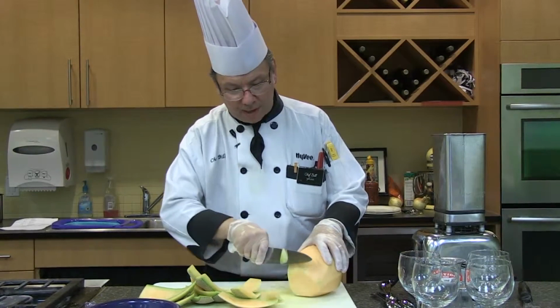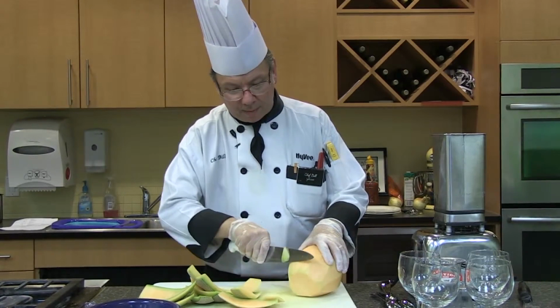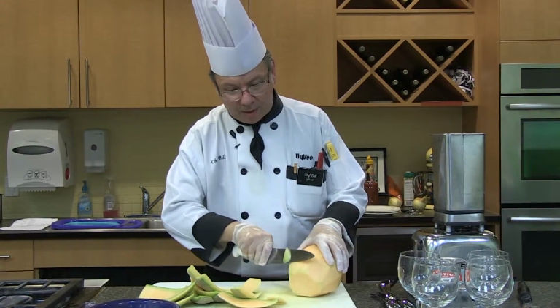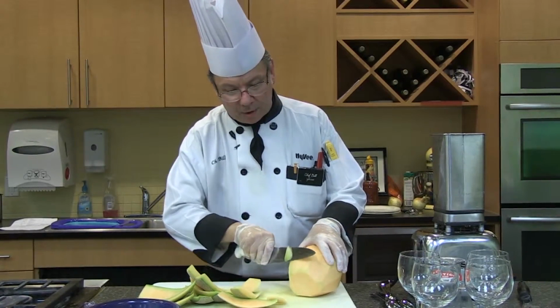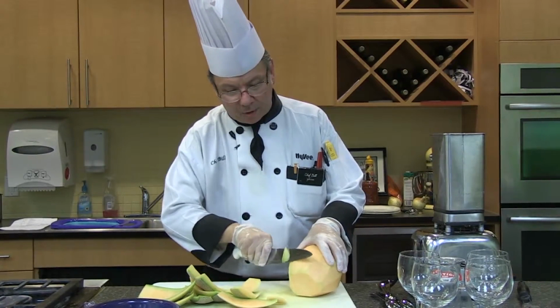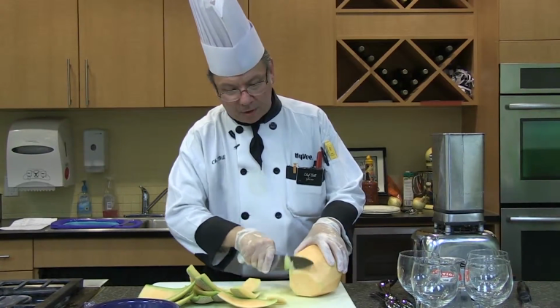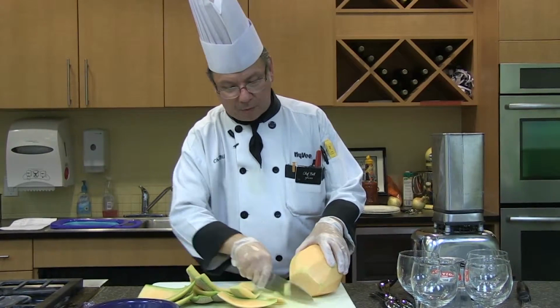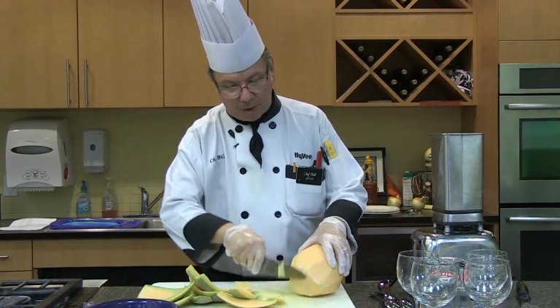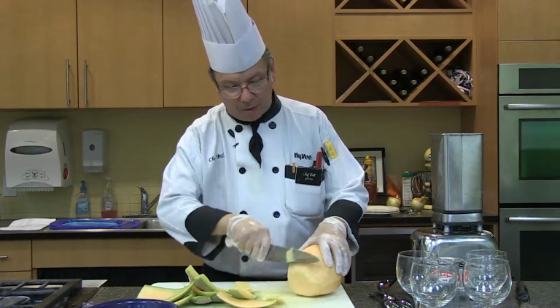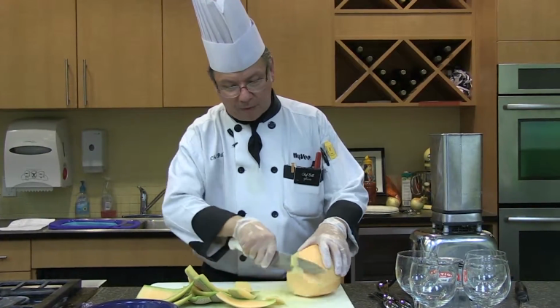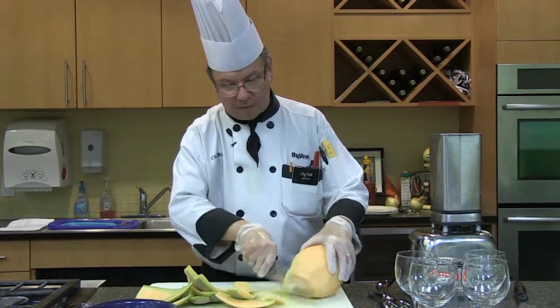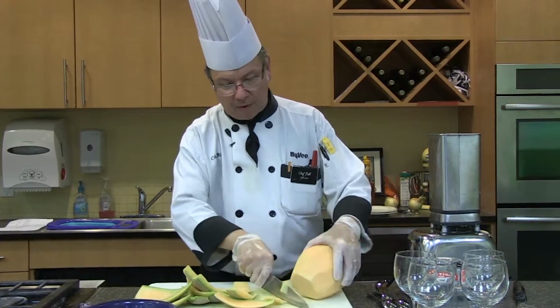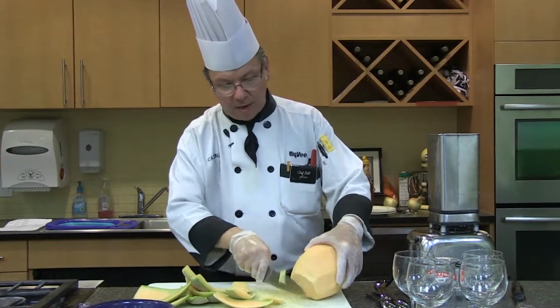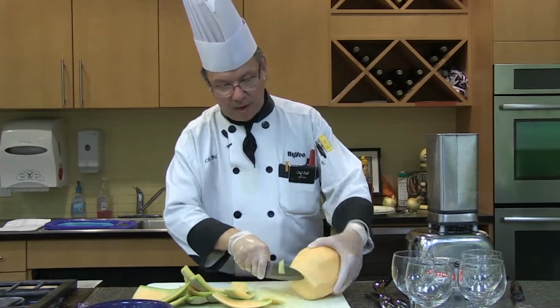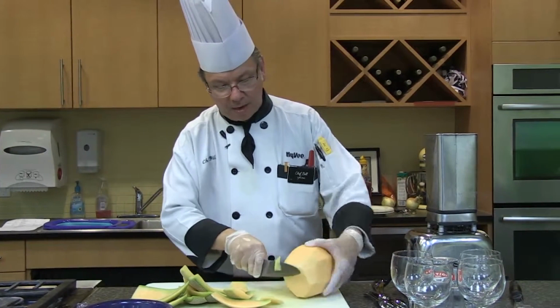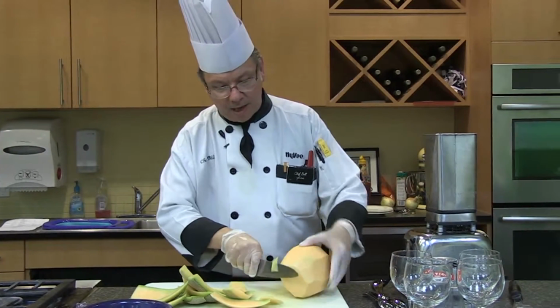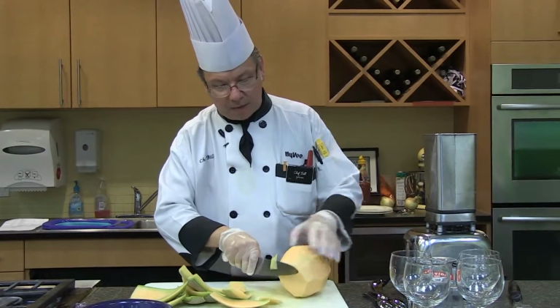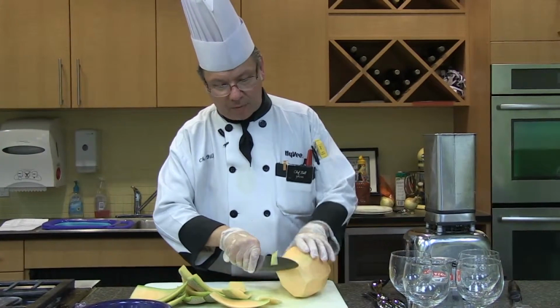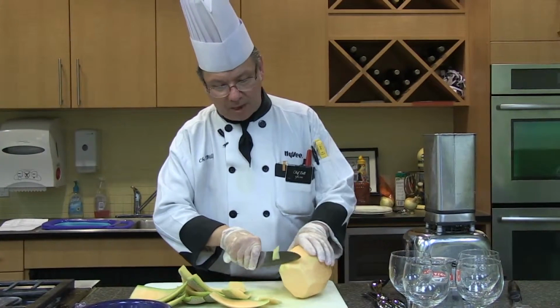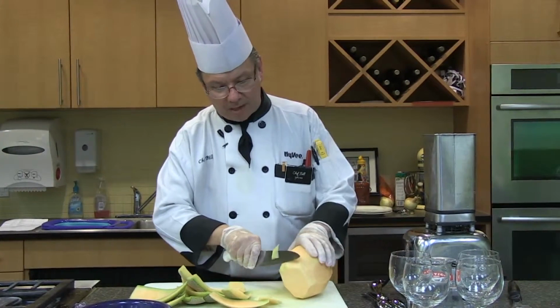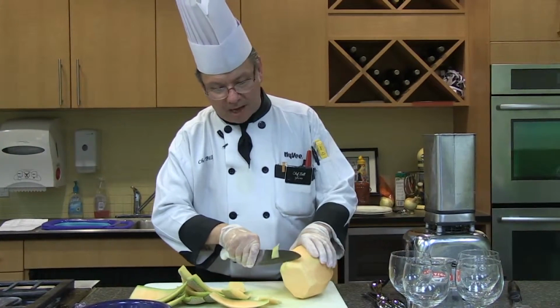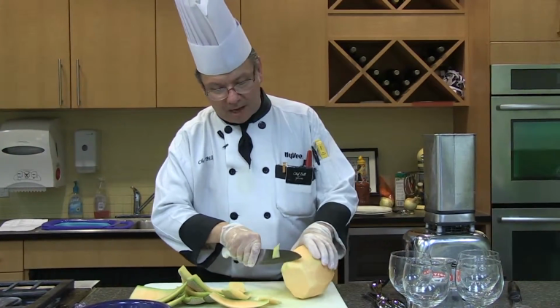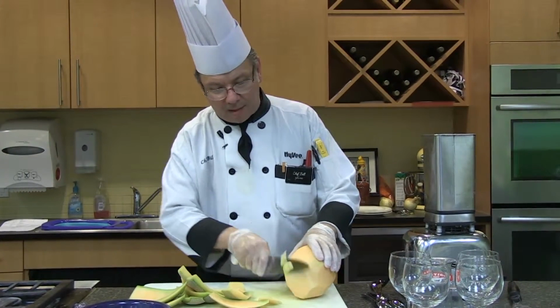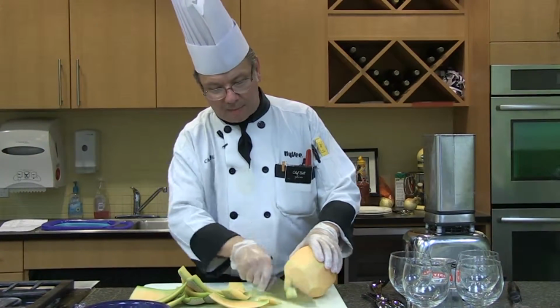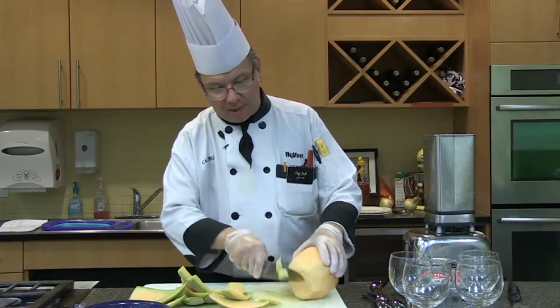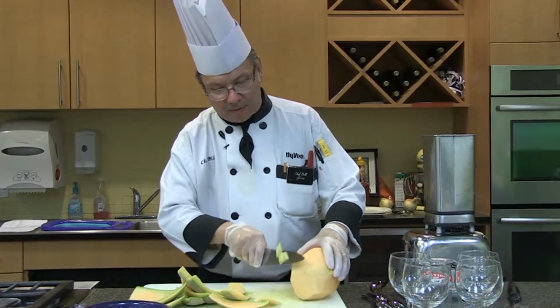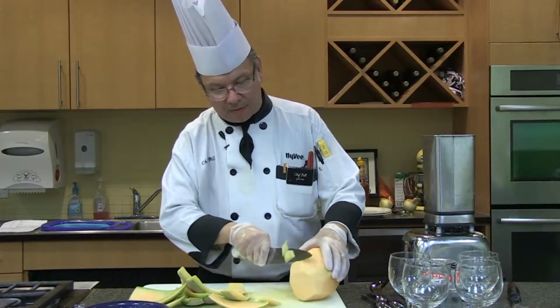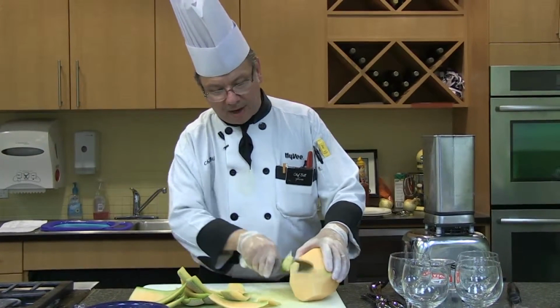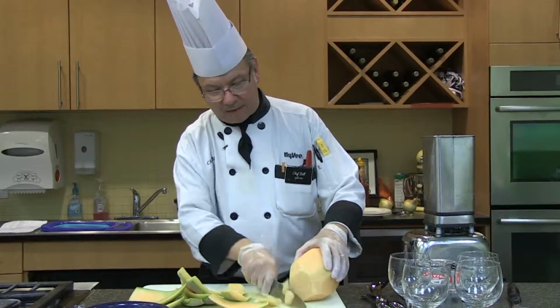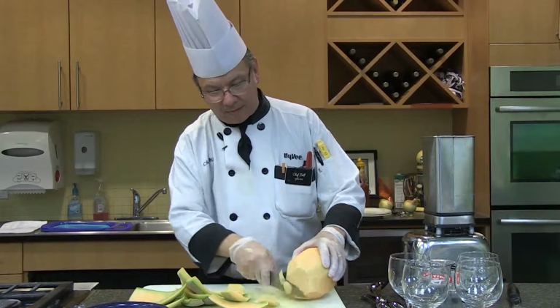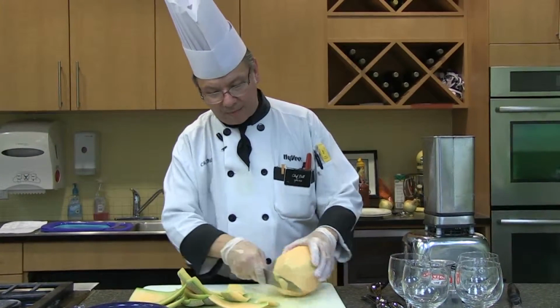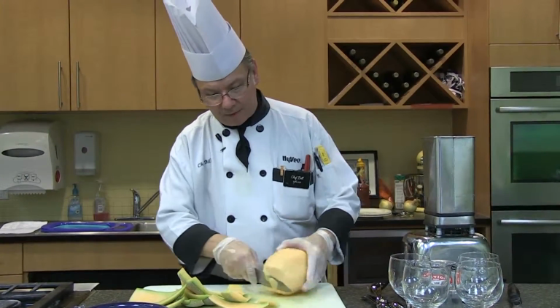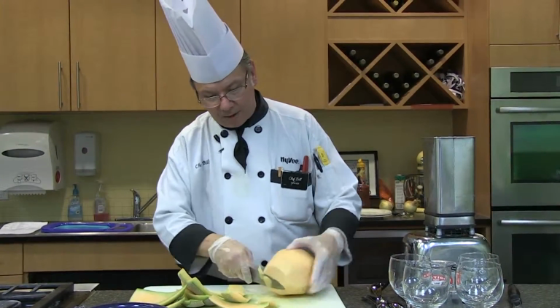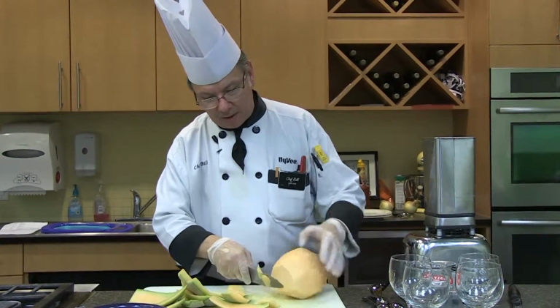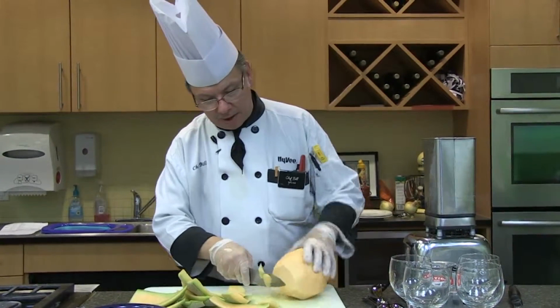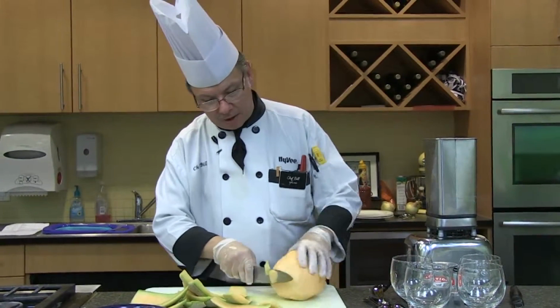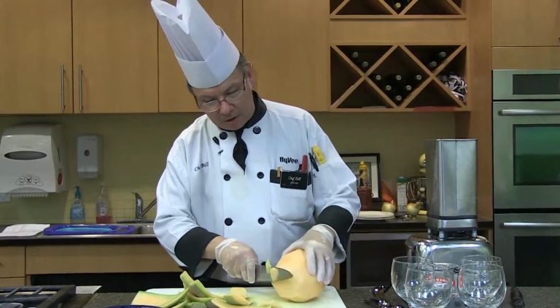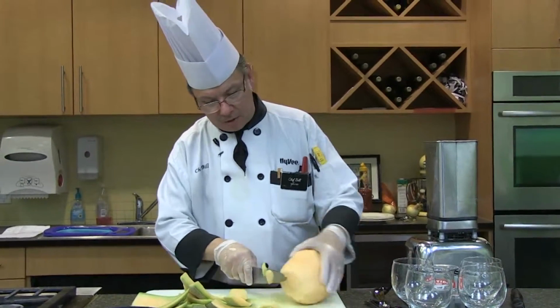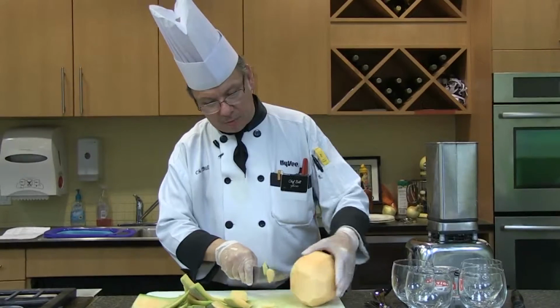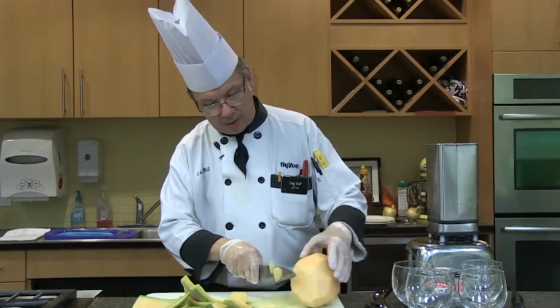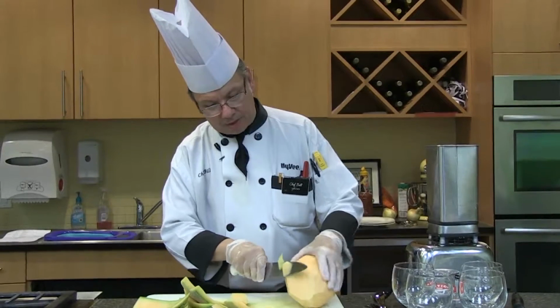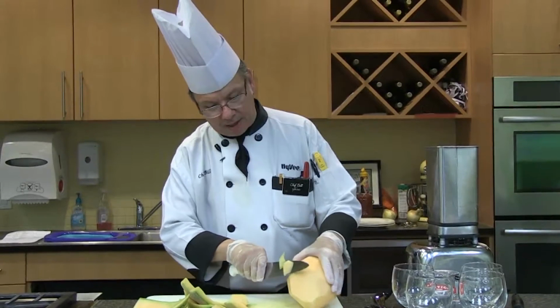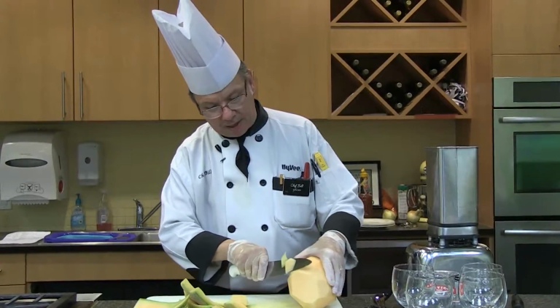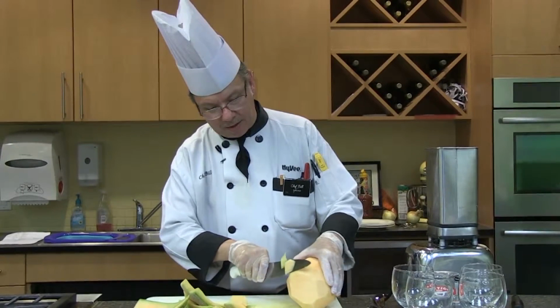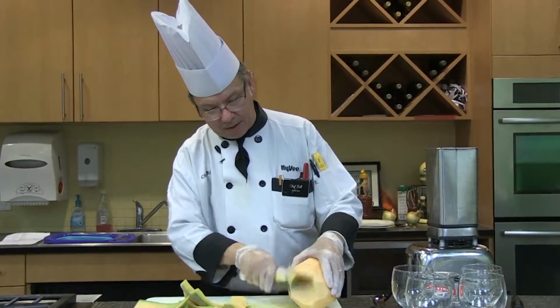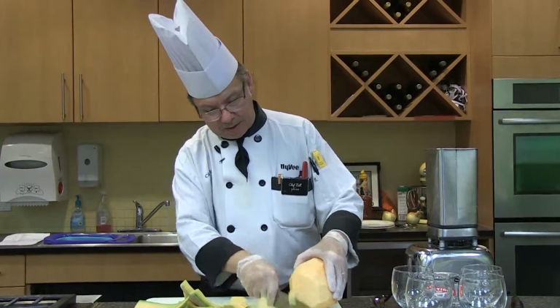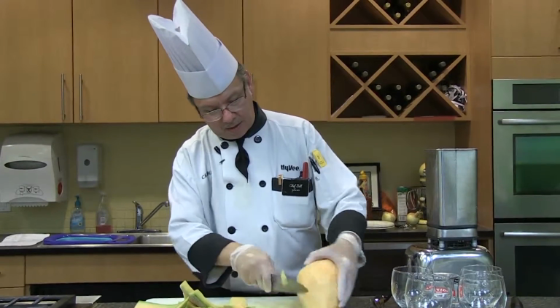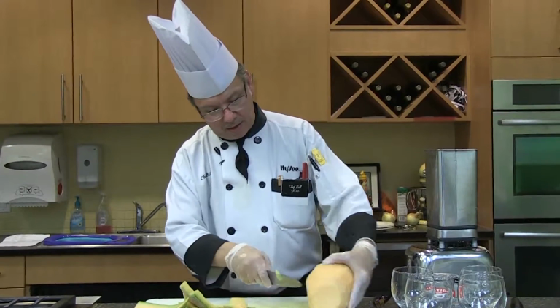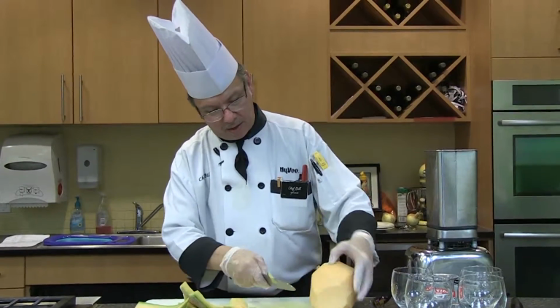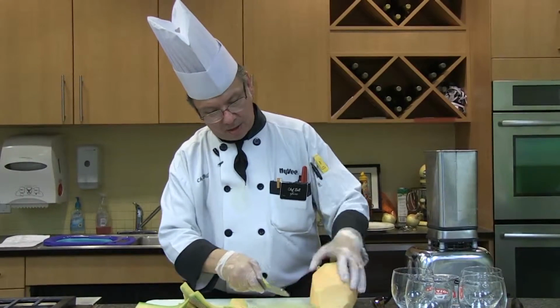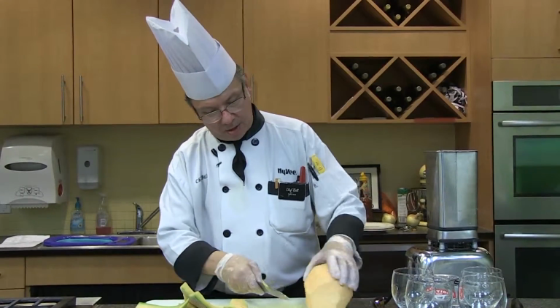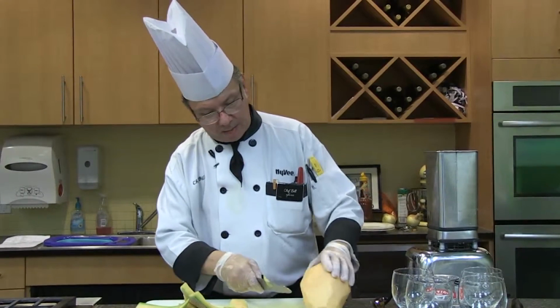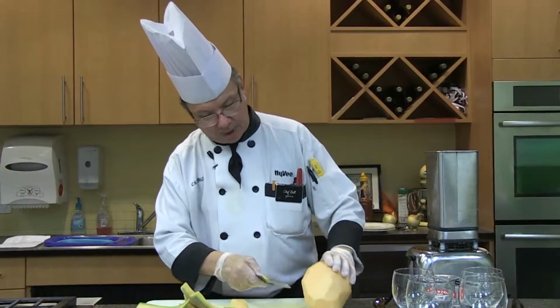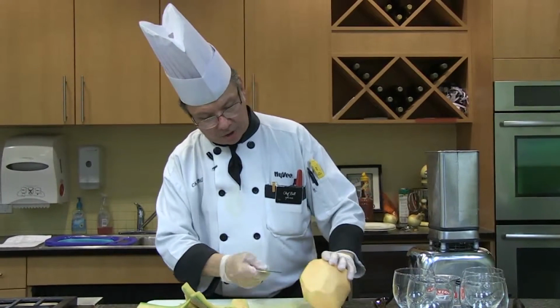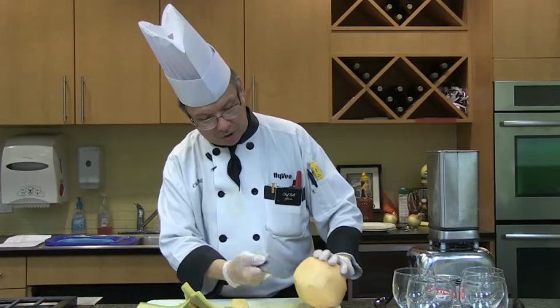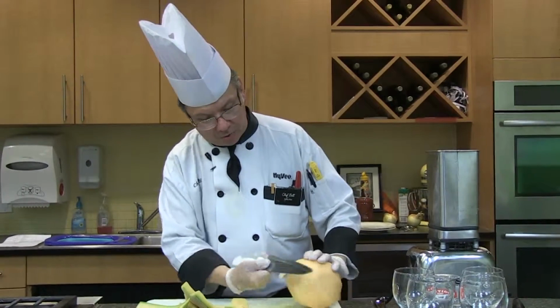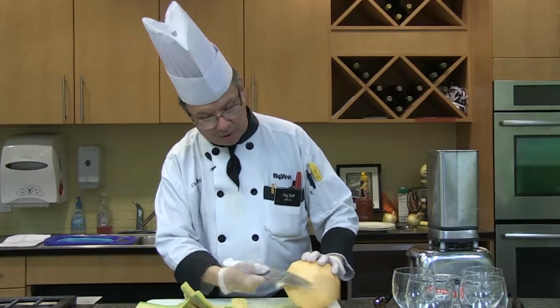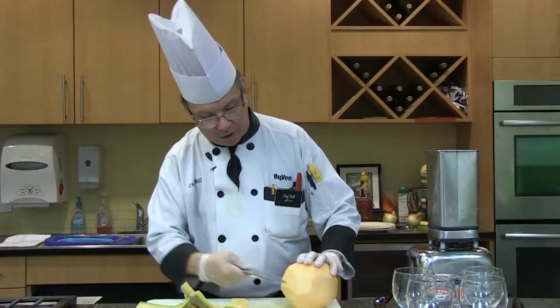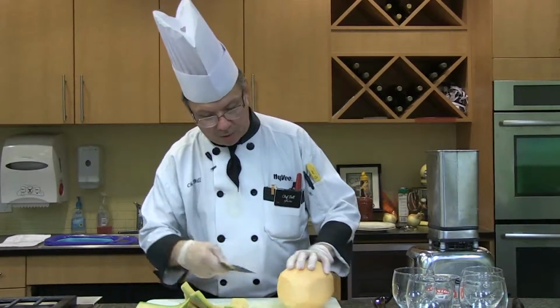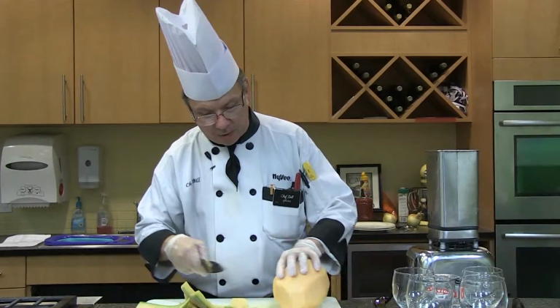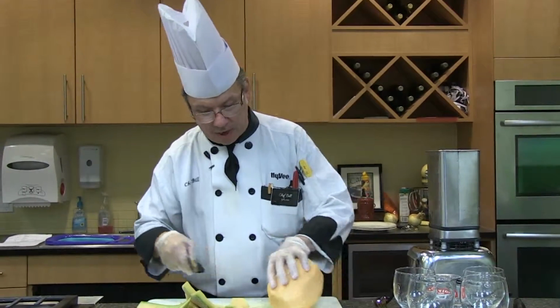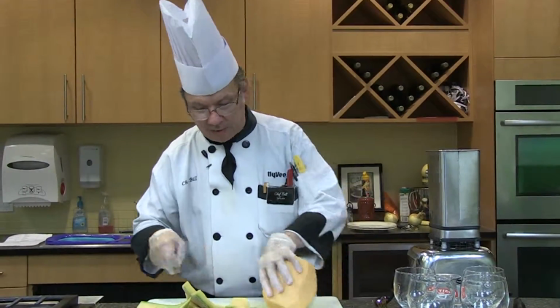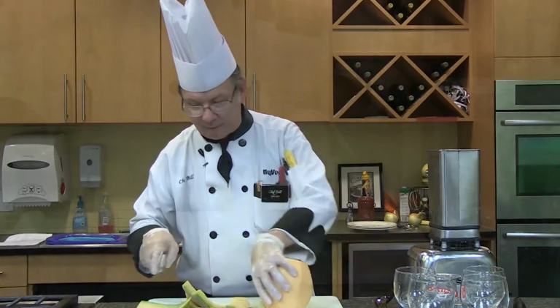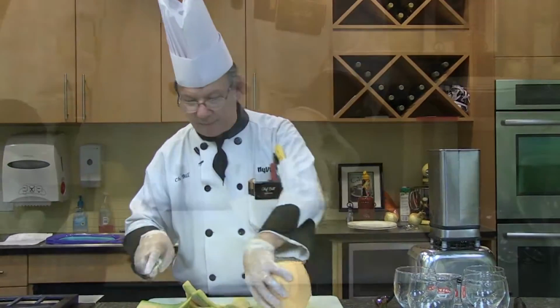I'm going to pull the green off. That green is kind of the bitter flavor and you don't want that in there, so I'm making sure we don't have it.